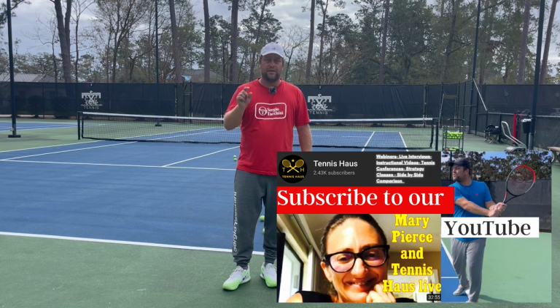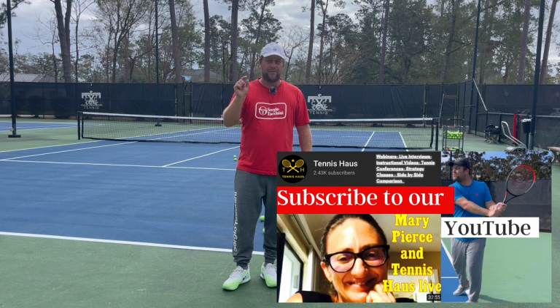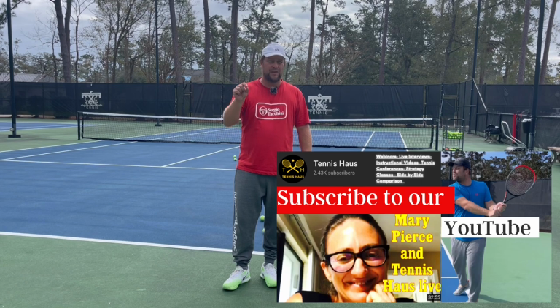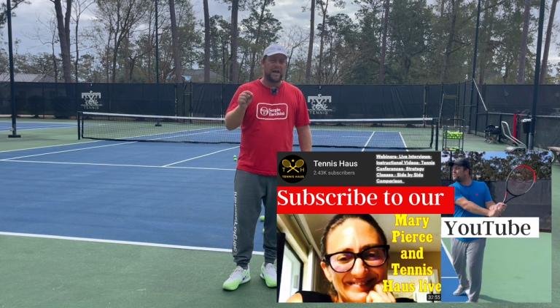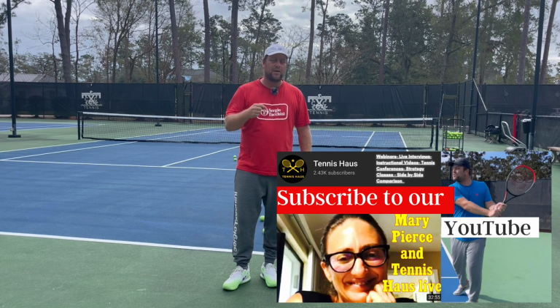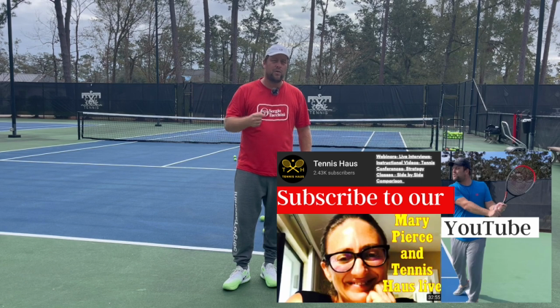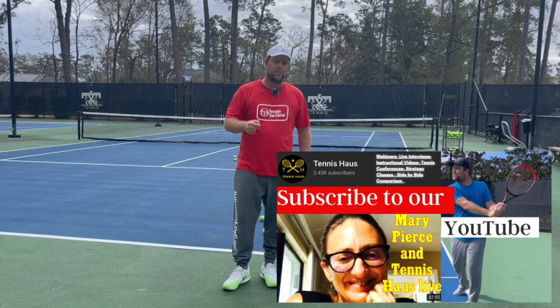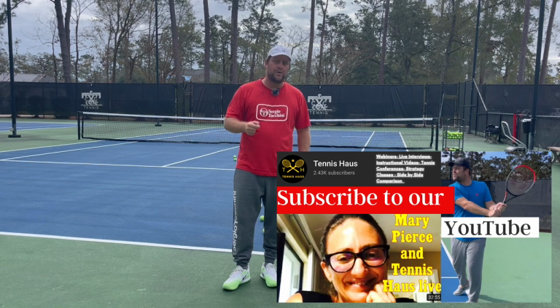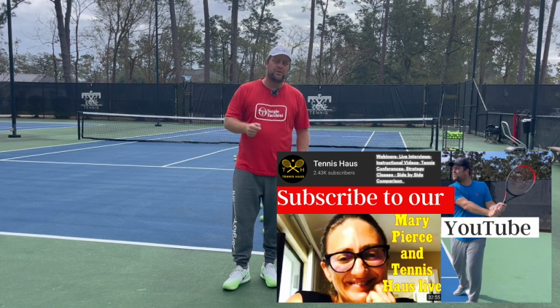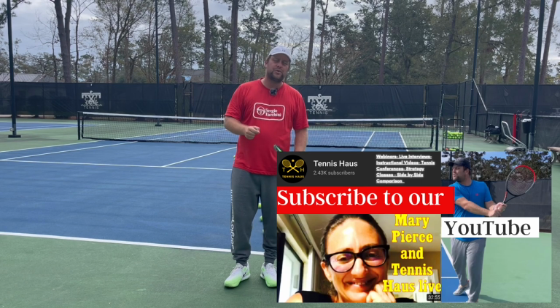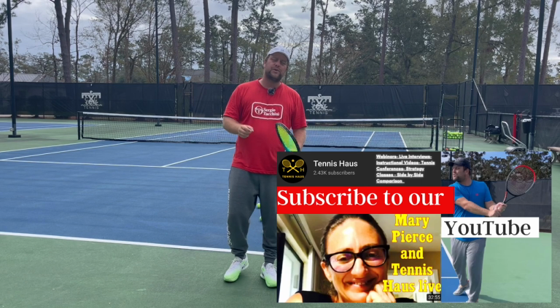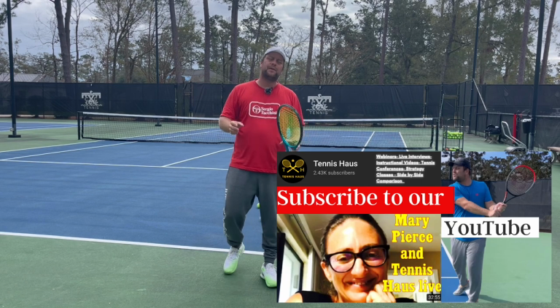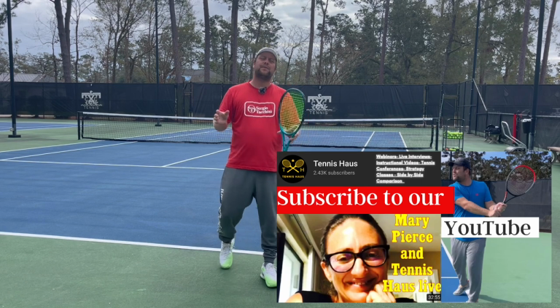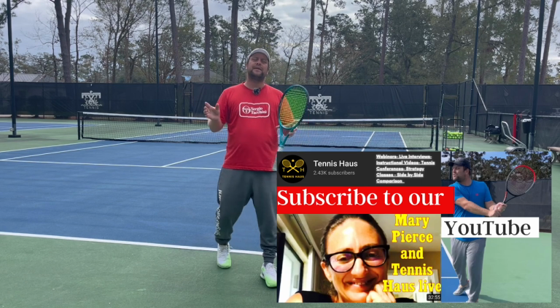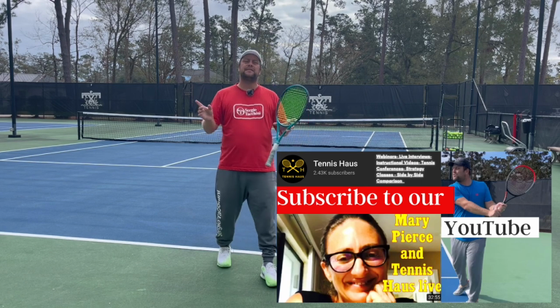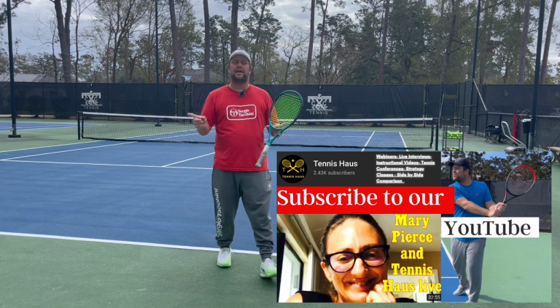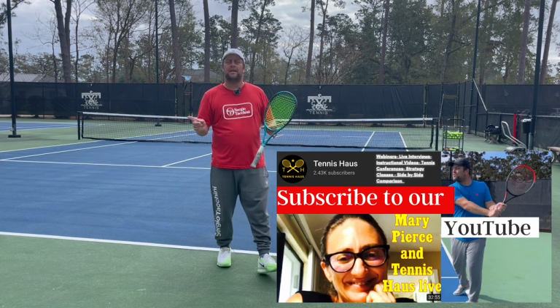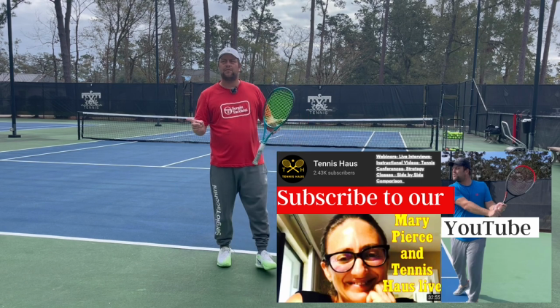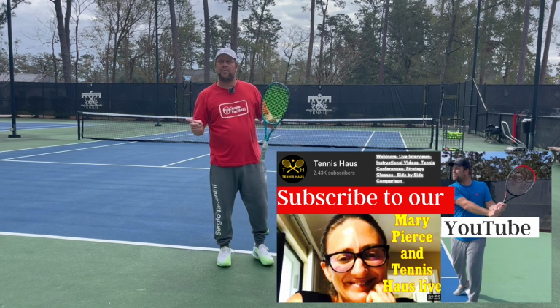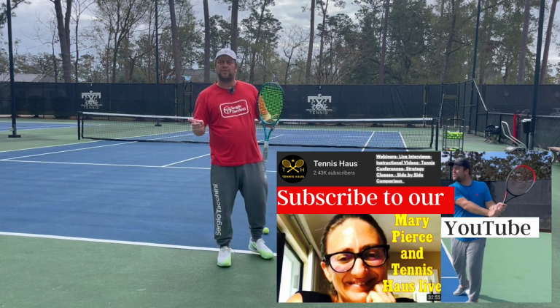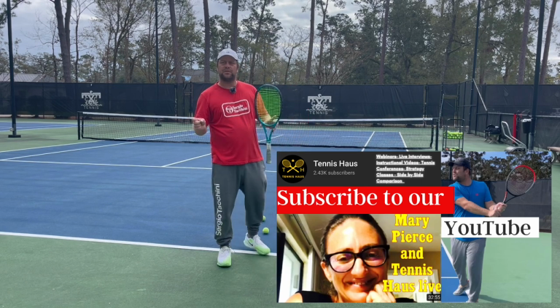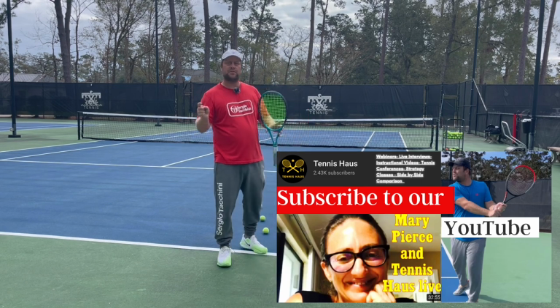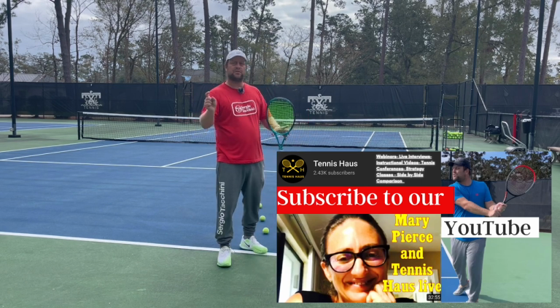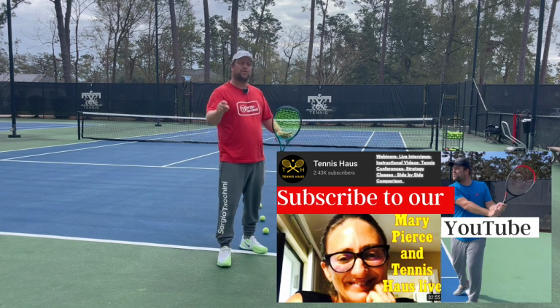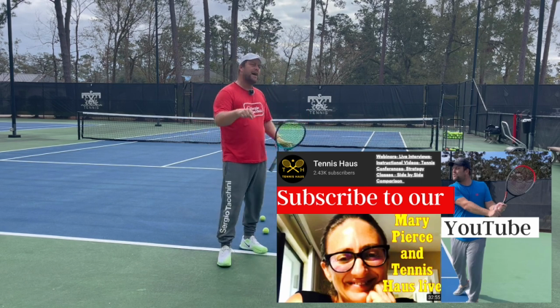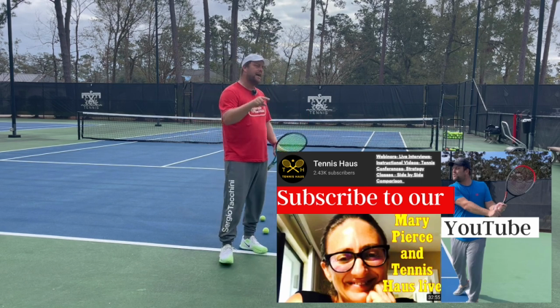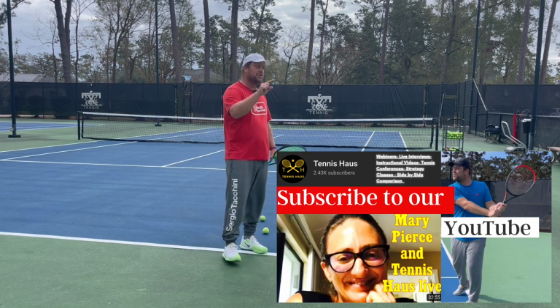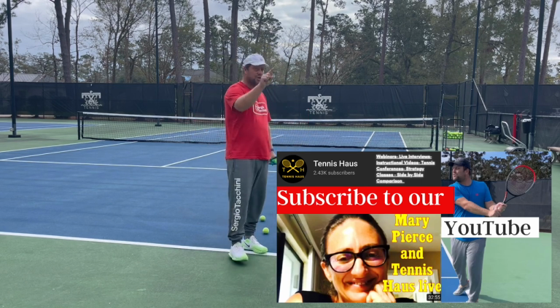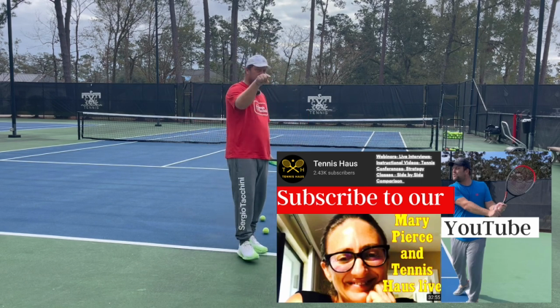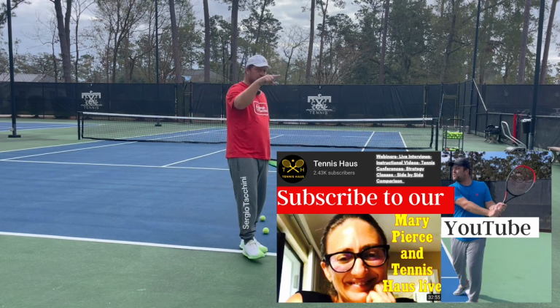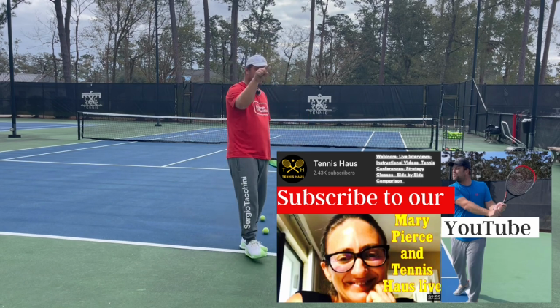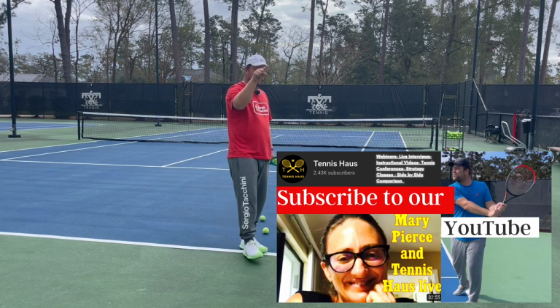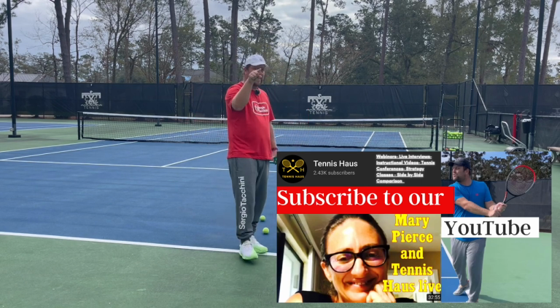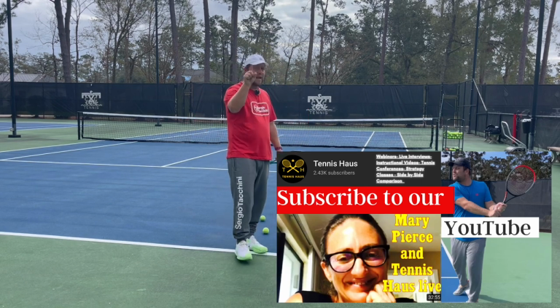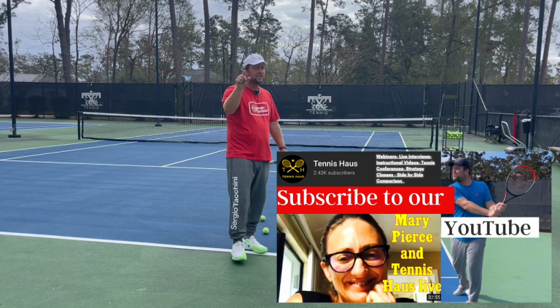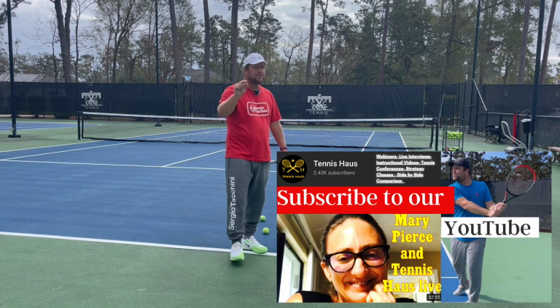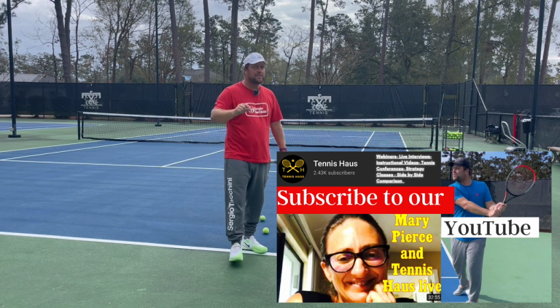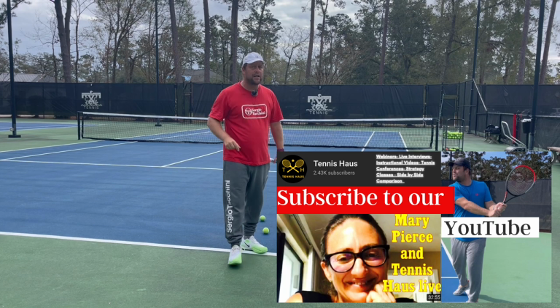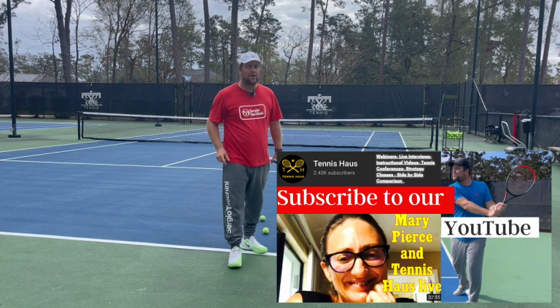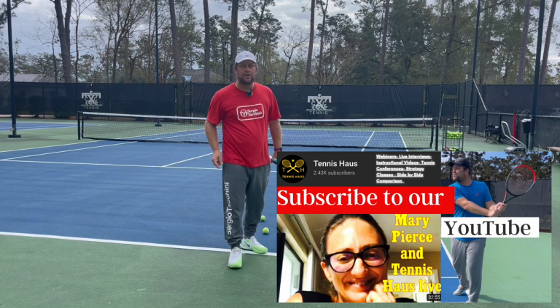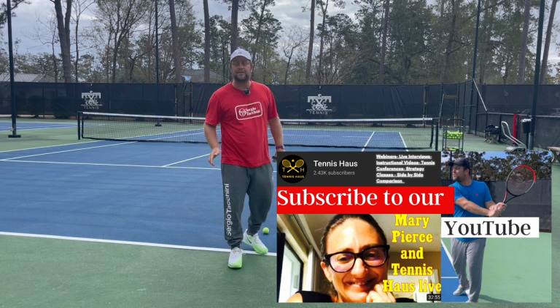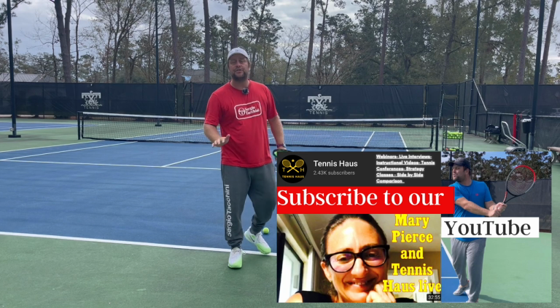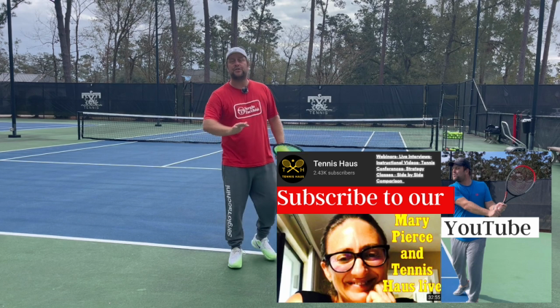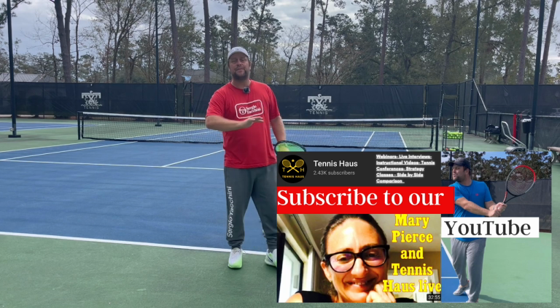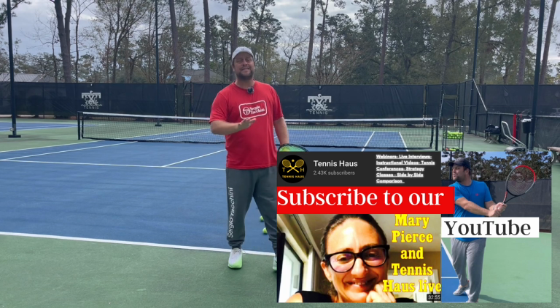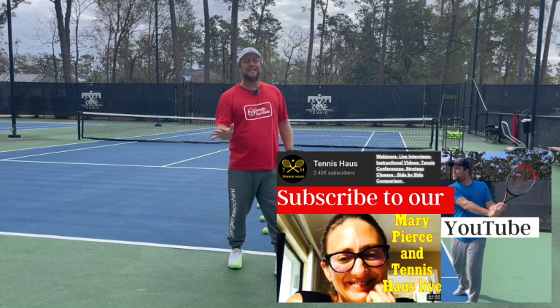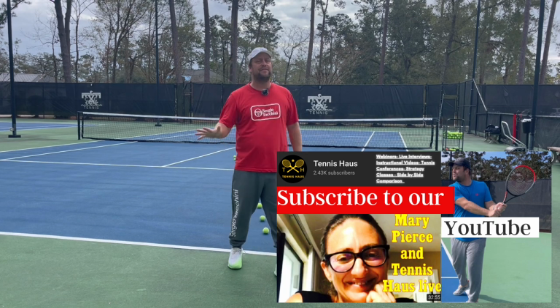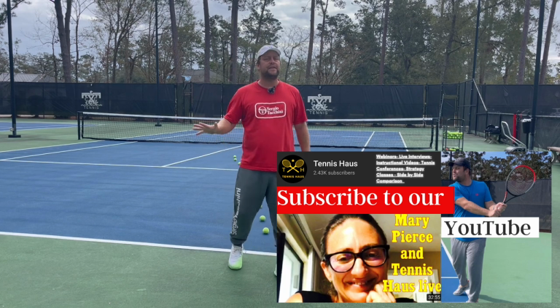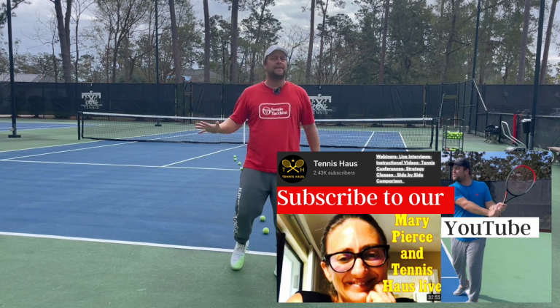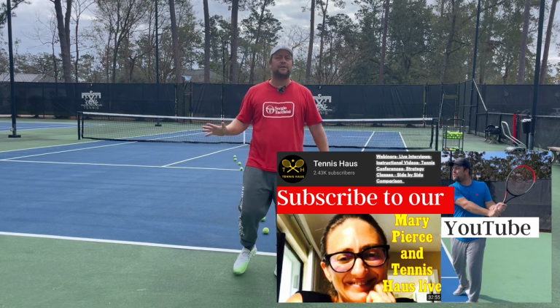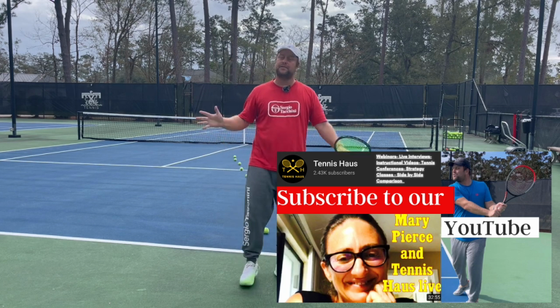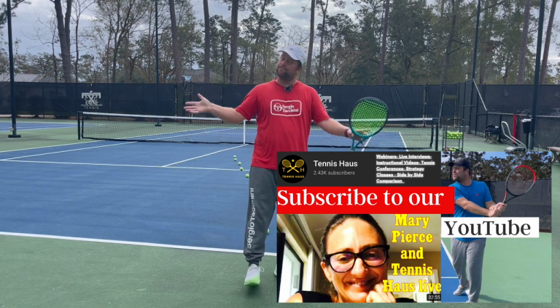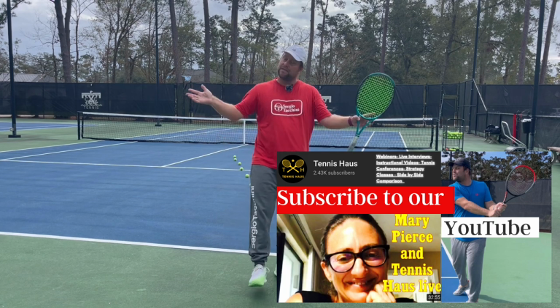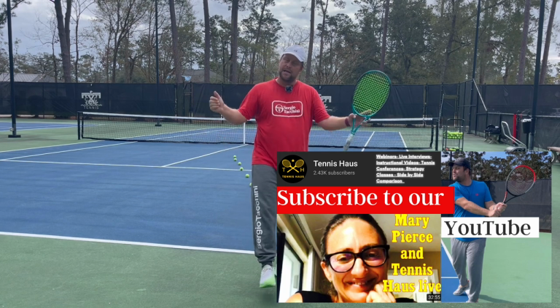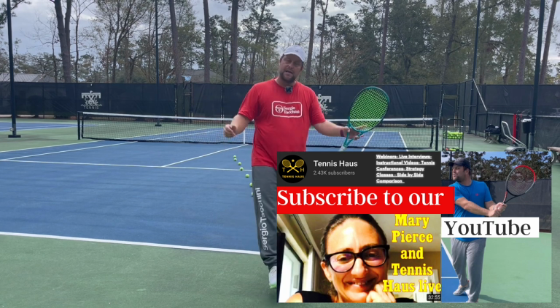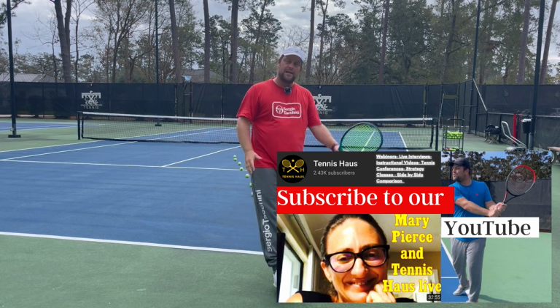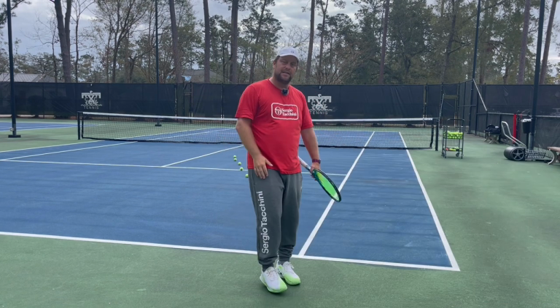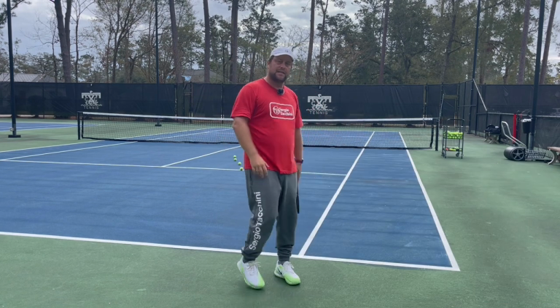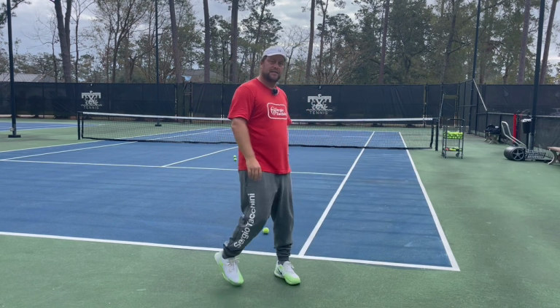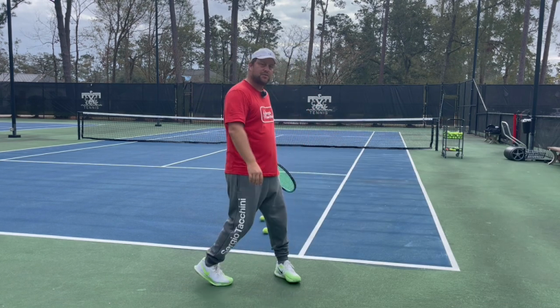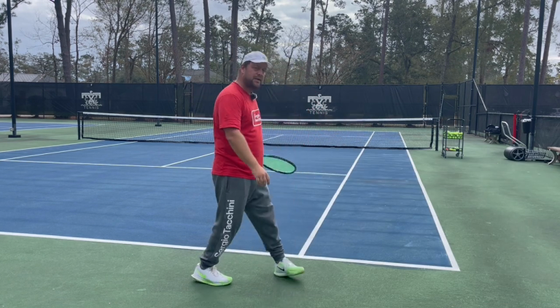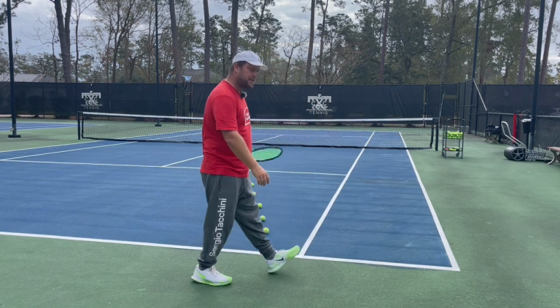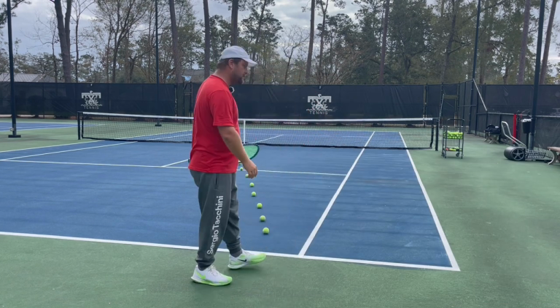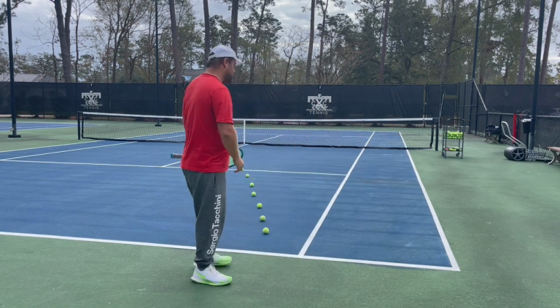If you like what we're doing, please take a moment to subscribe and turn the notifications bell on so you don't miss any videos. Let's get straight to it.